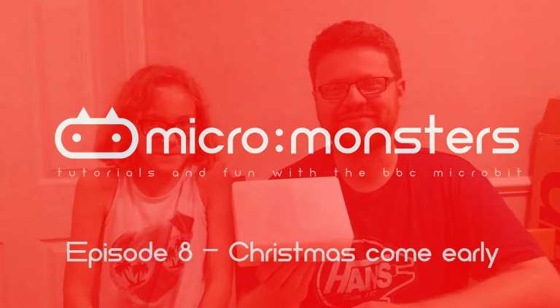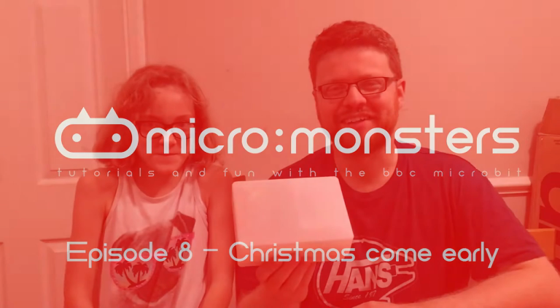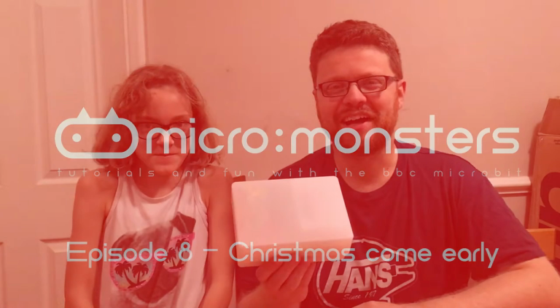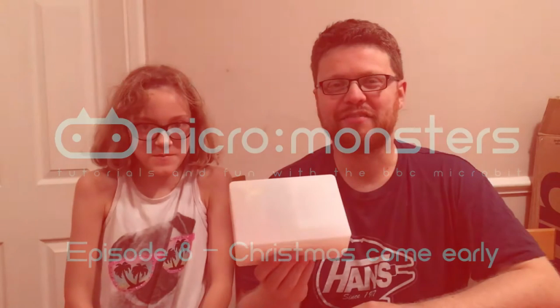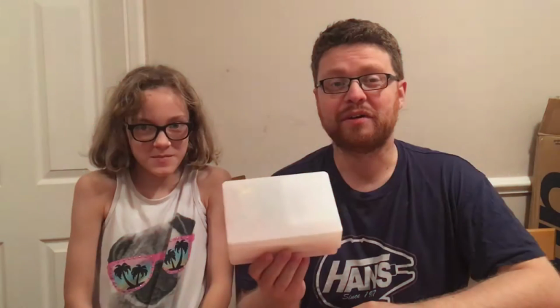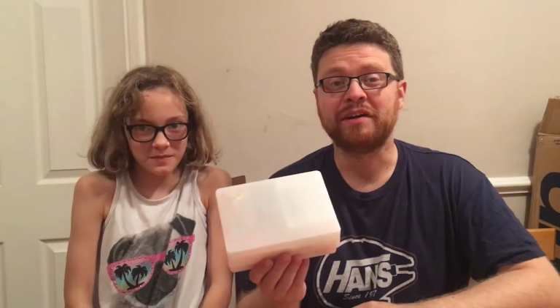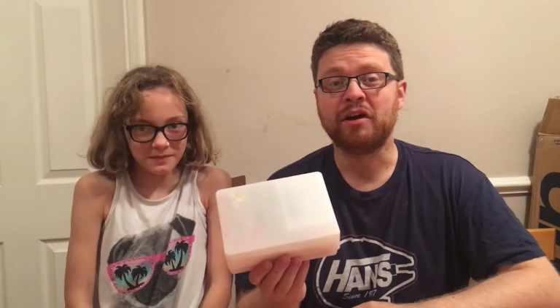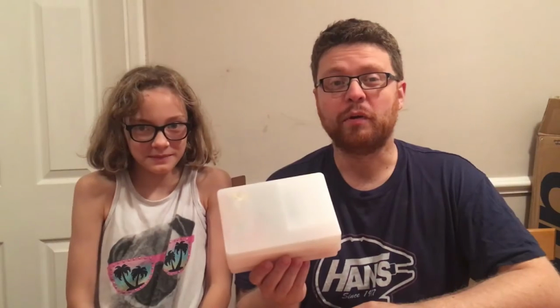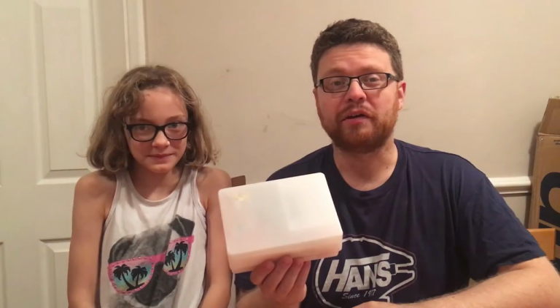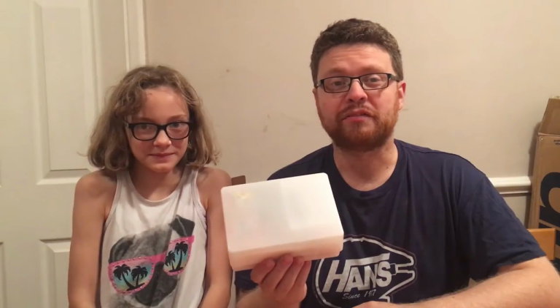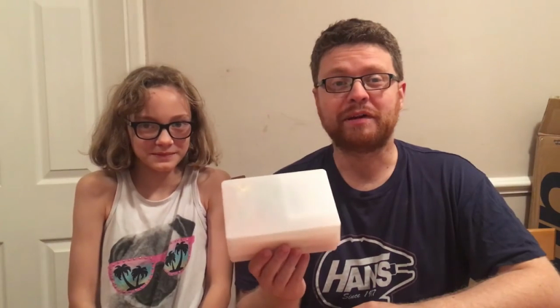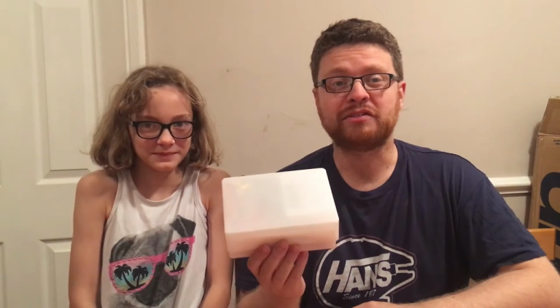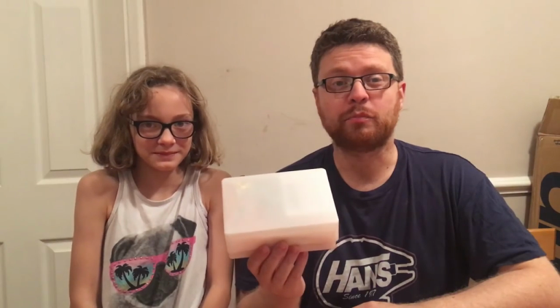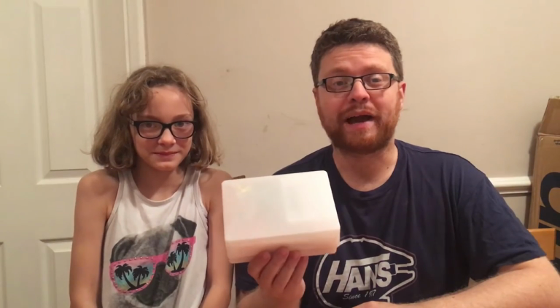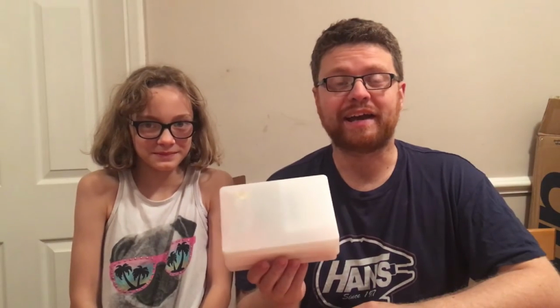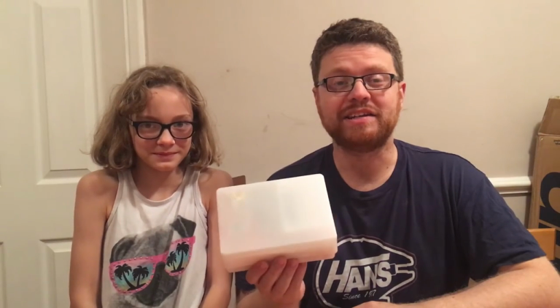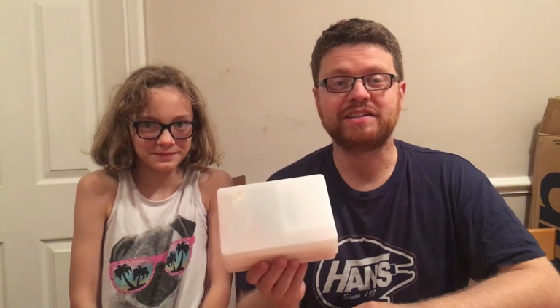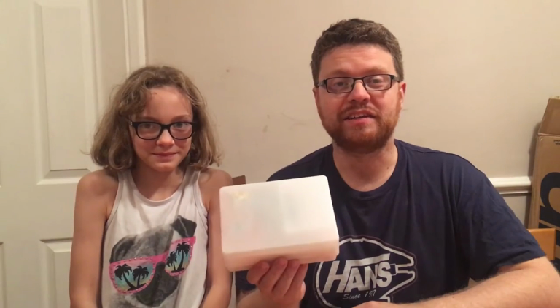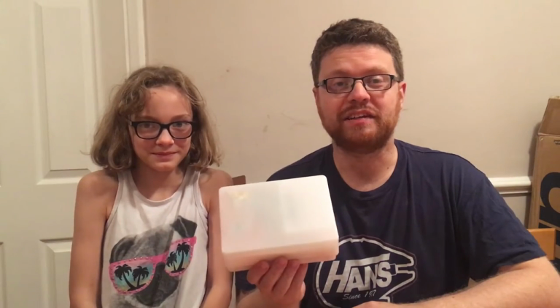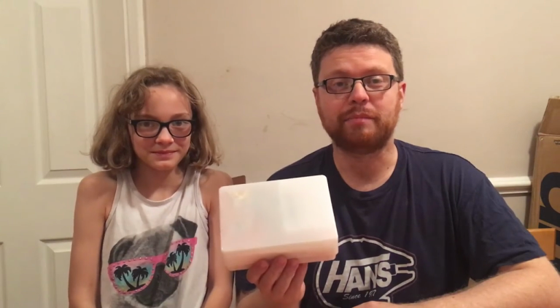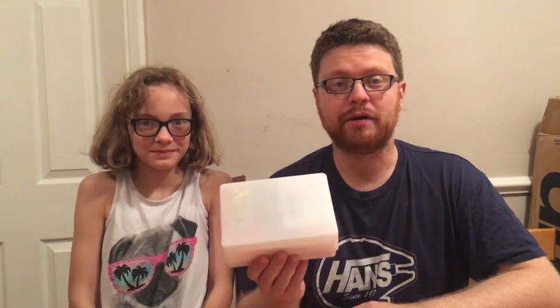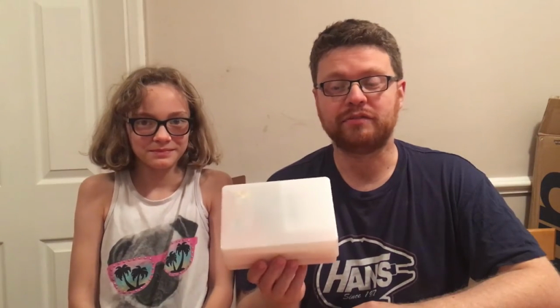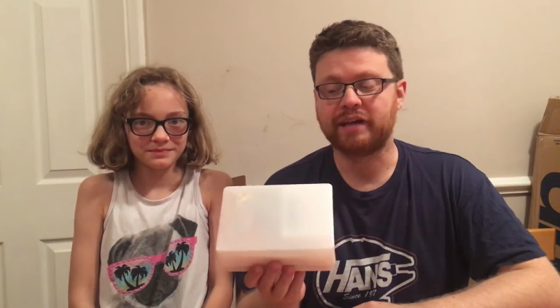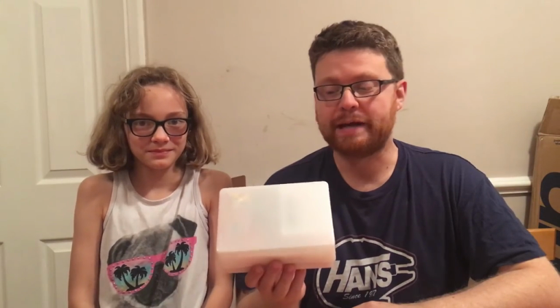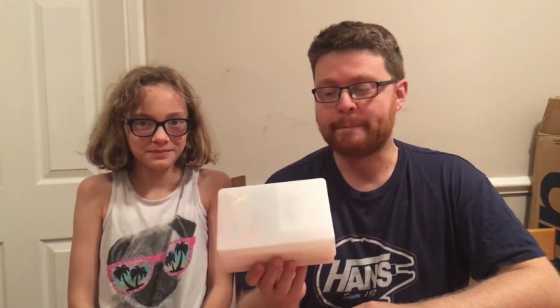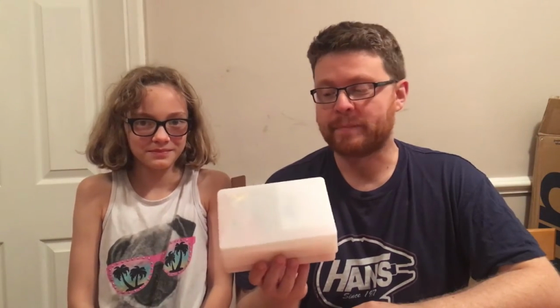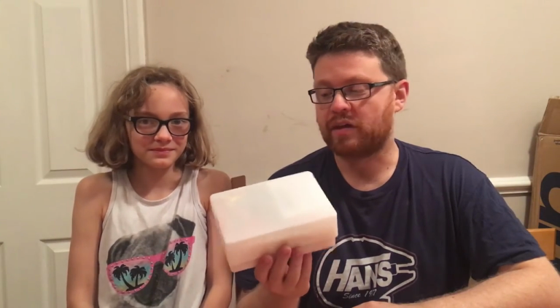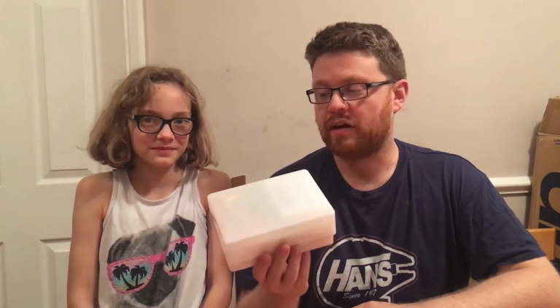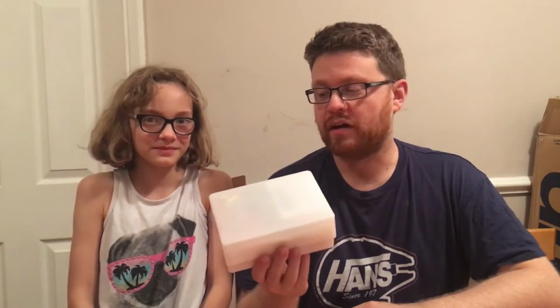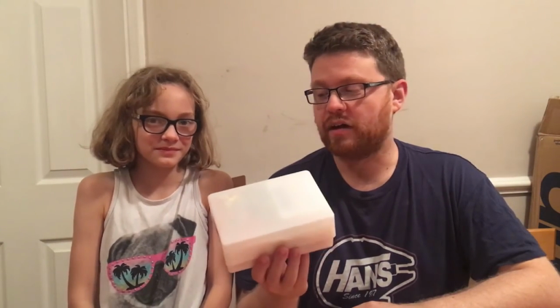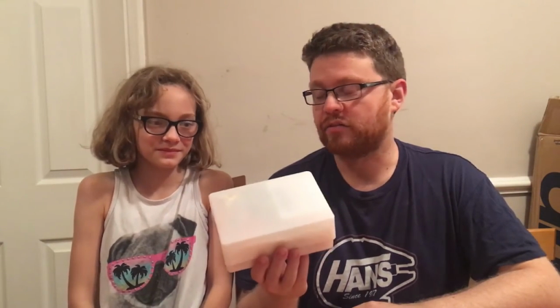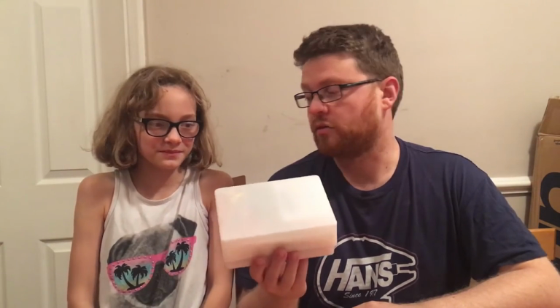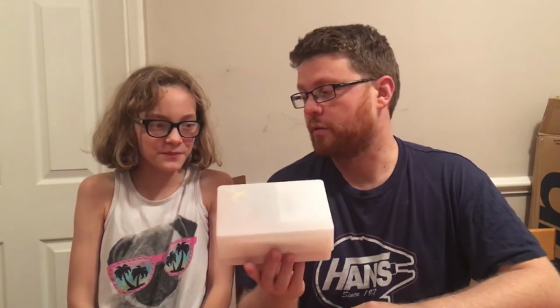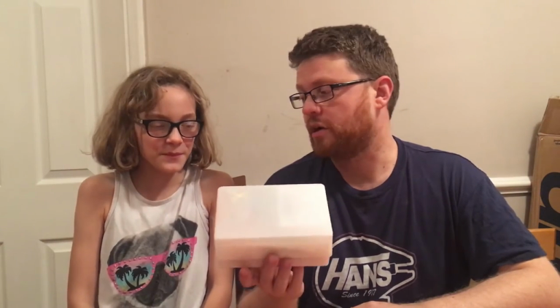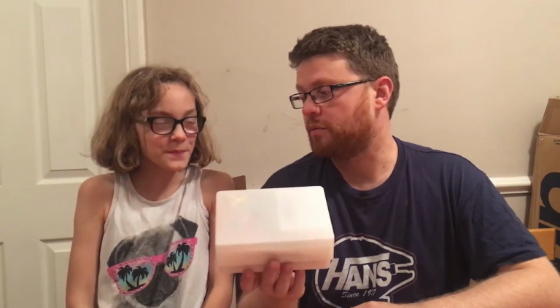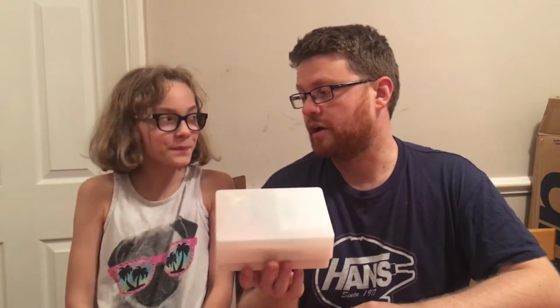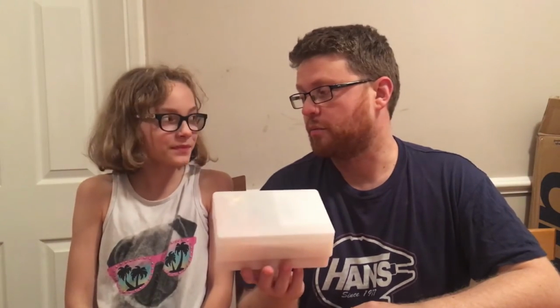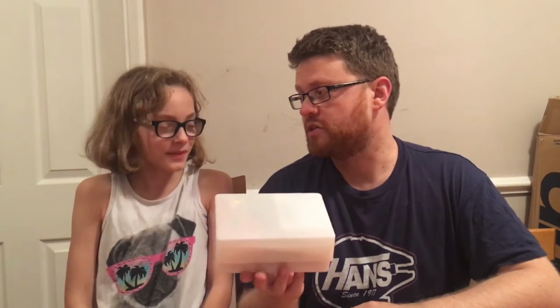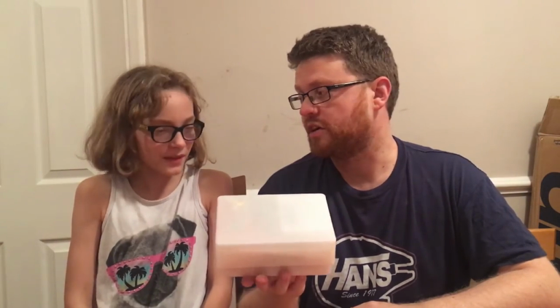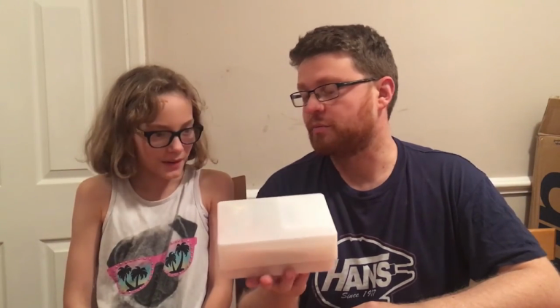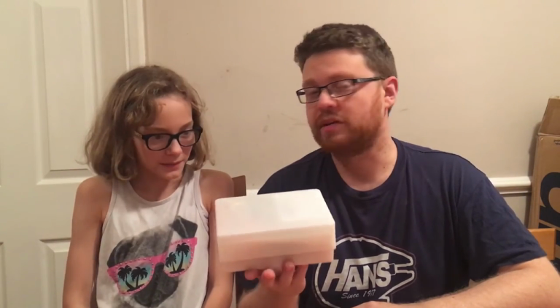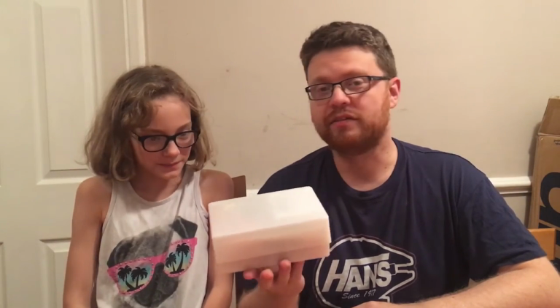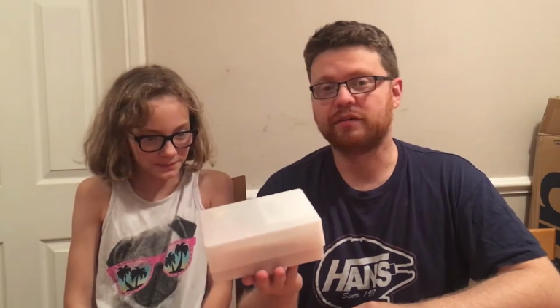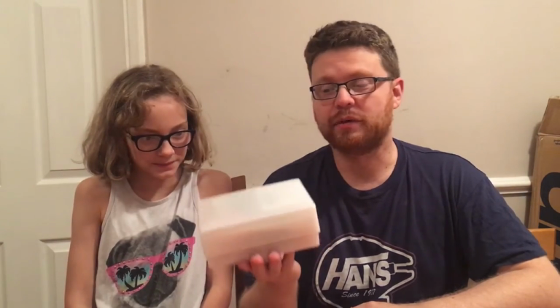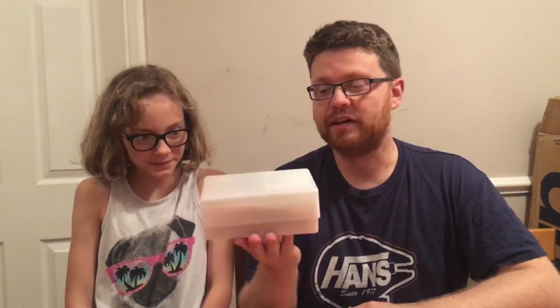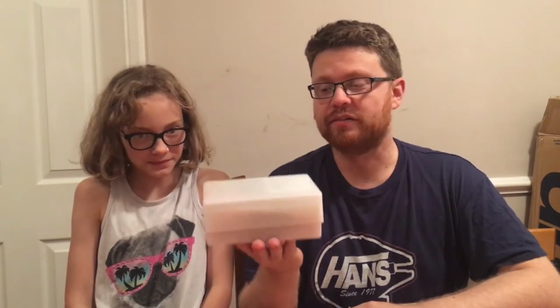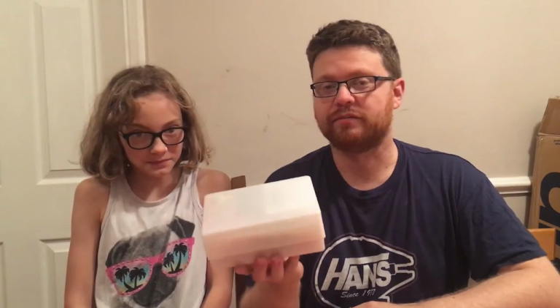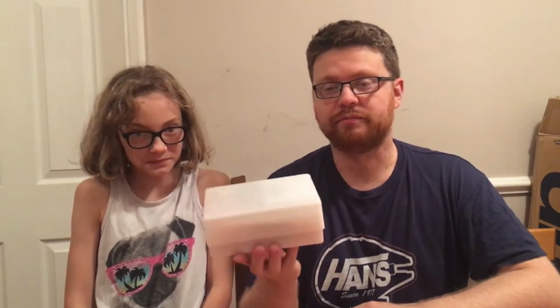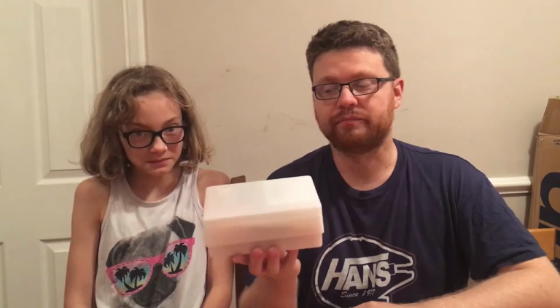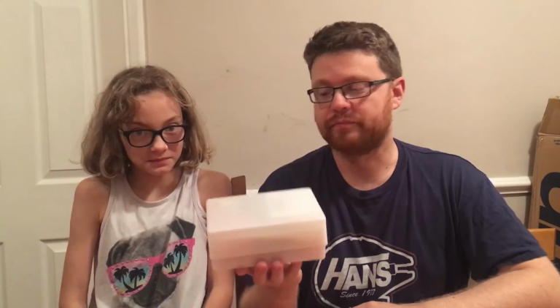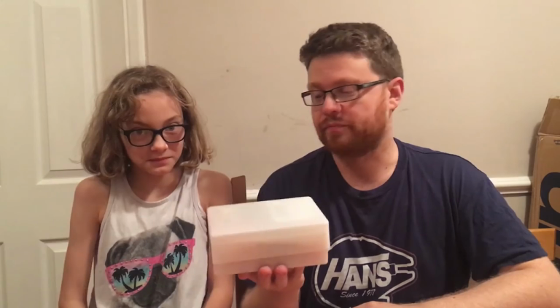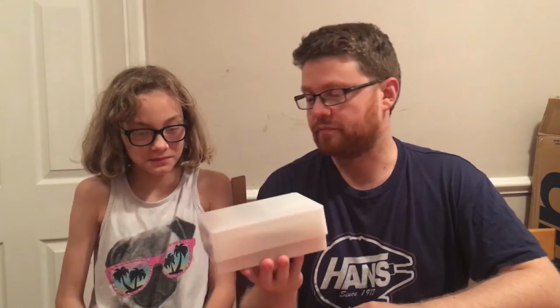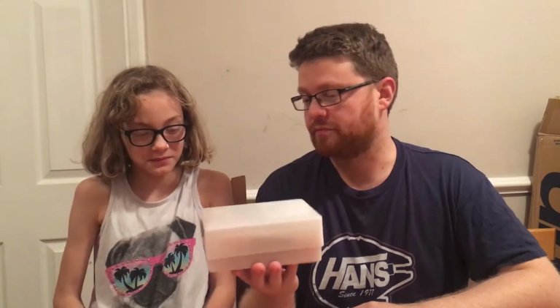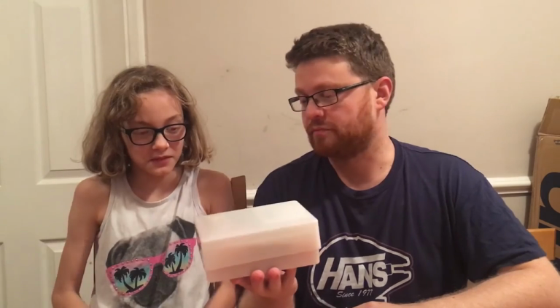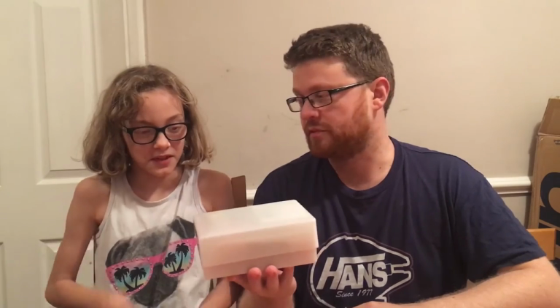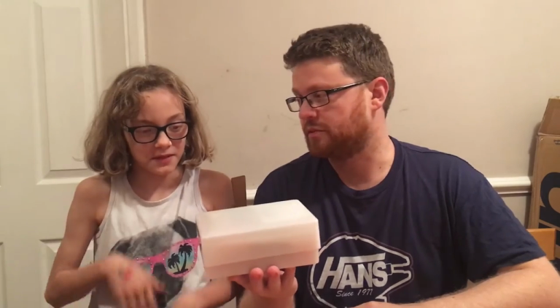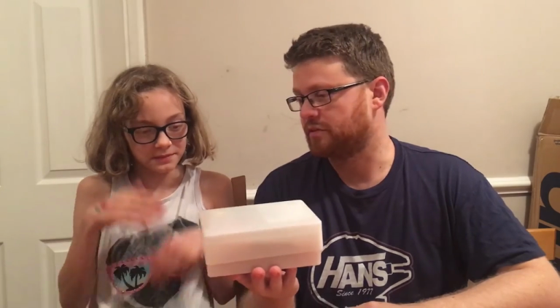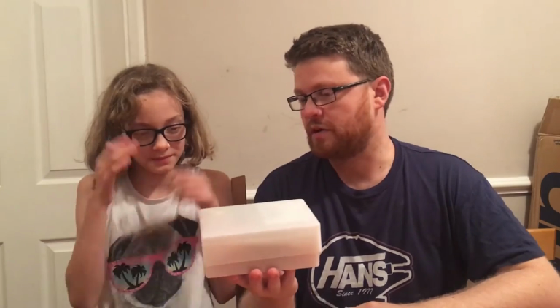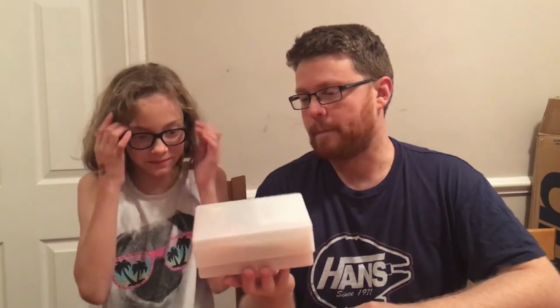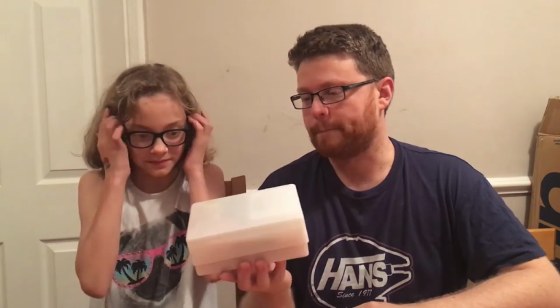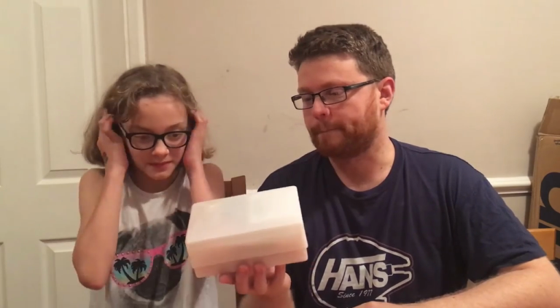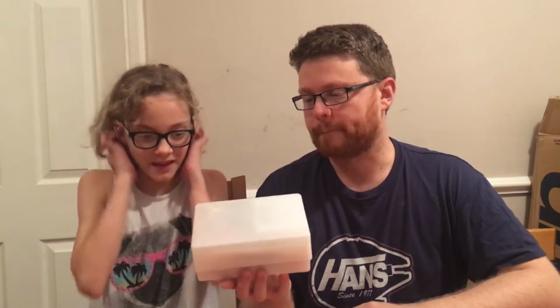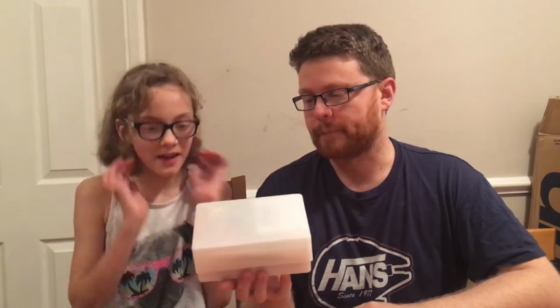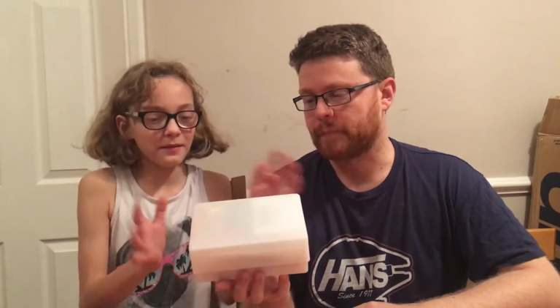Hi everyone, we've got a special package in the post today, so I thought we'd open it up with Jasmine and see what it is. You want to start? Yep.